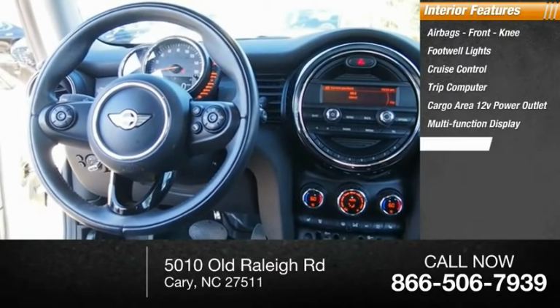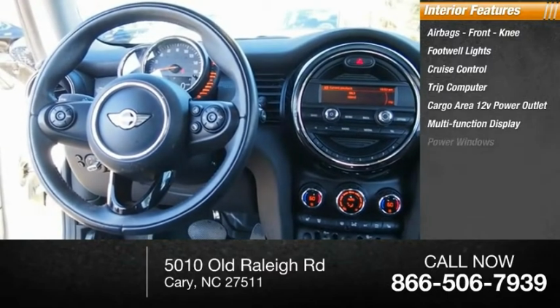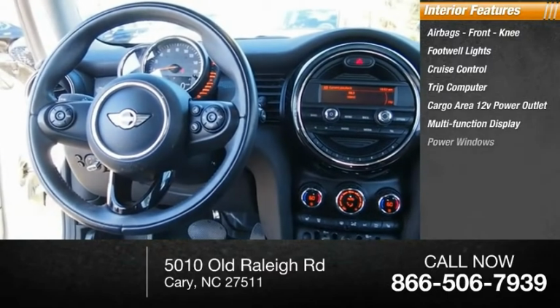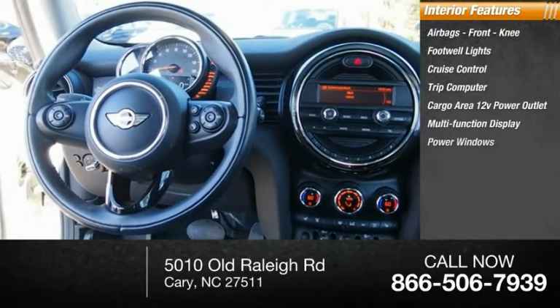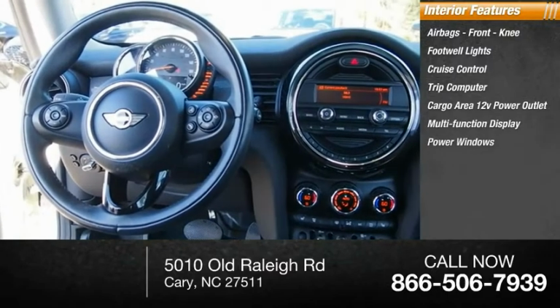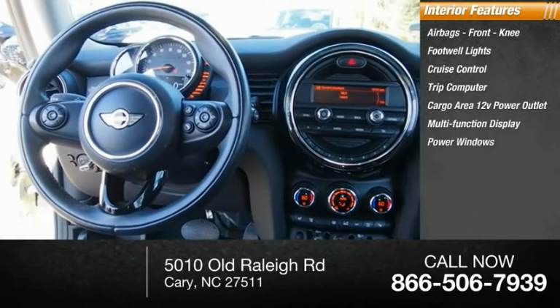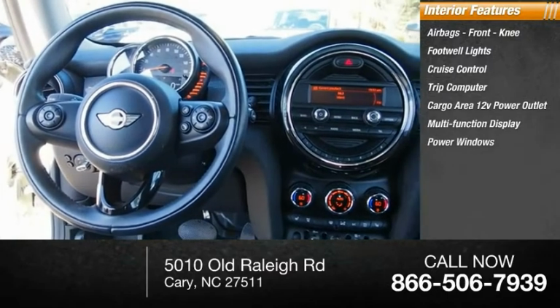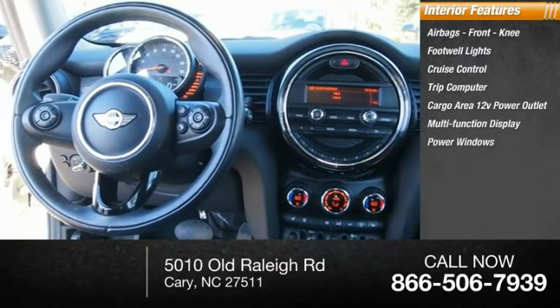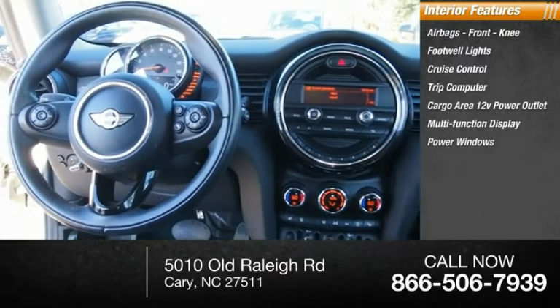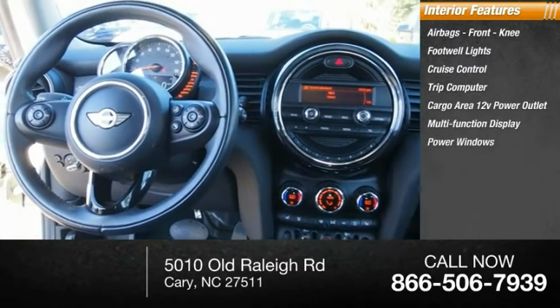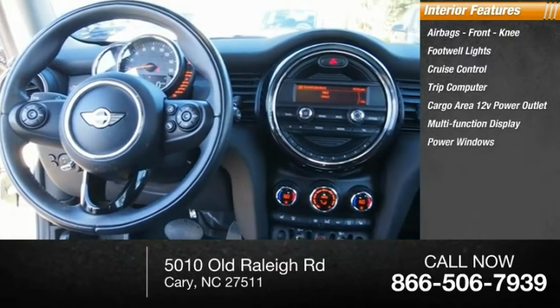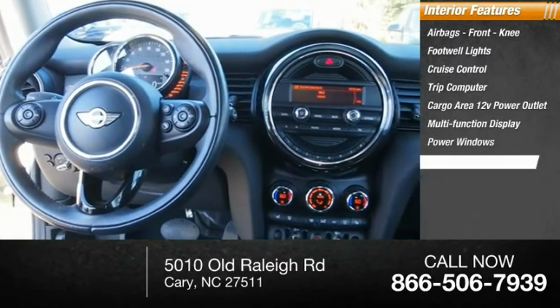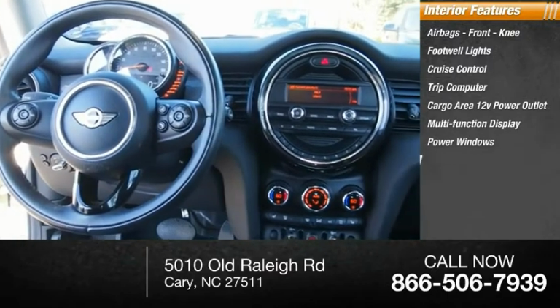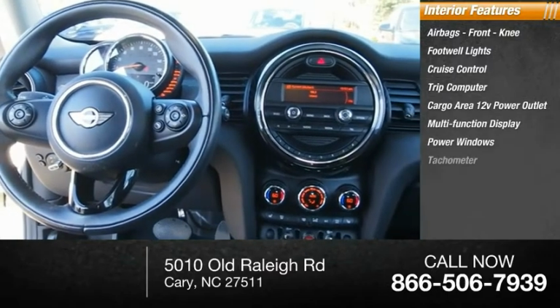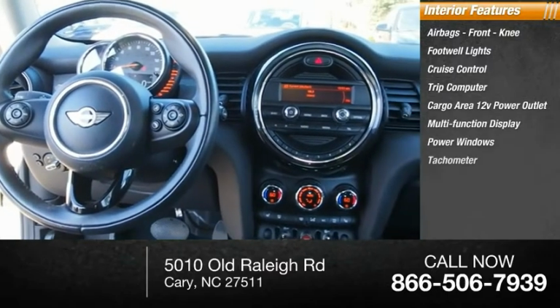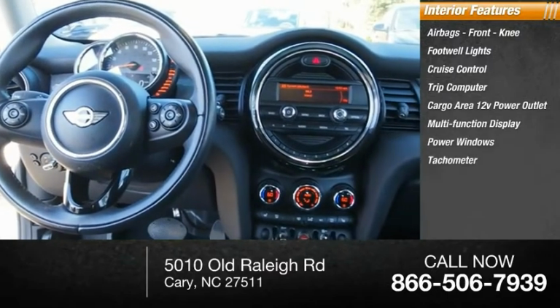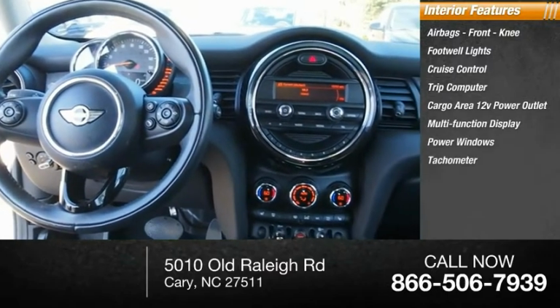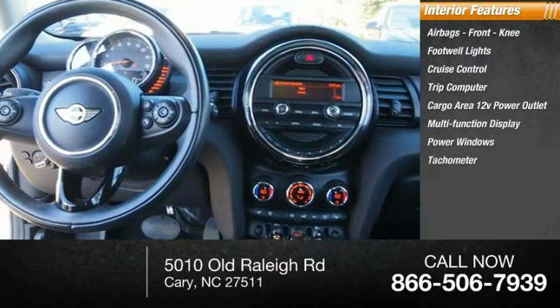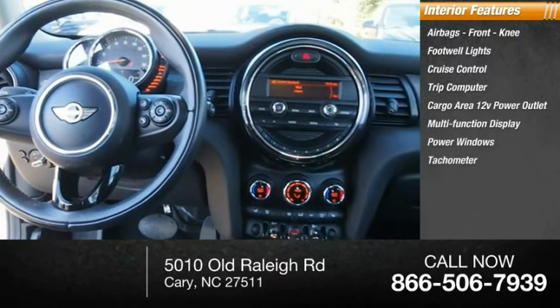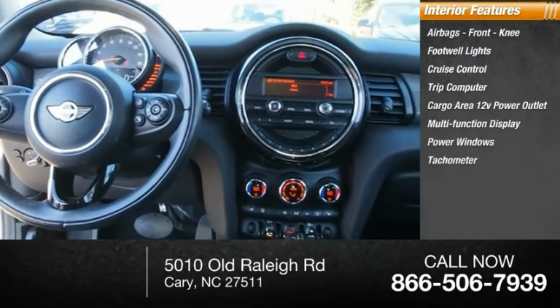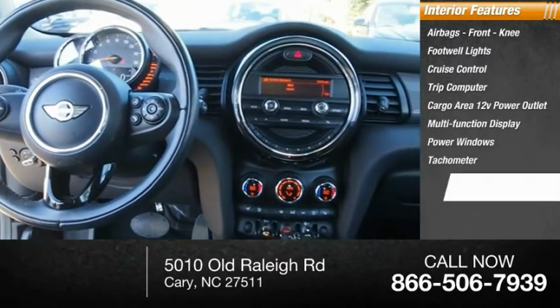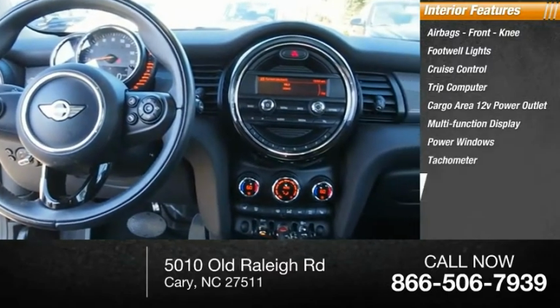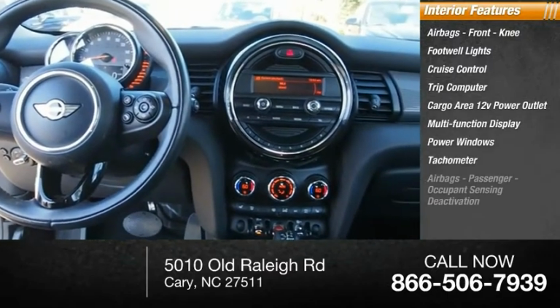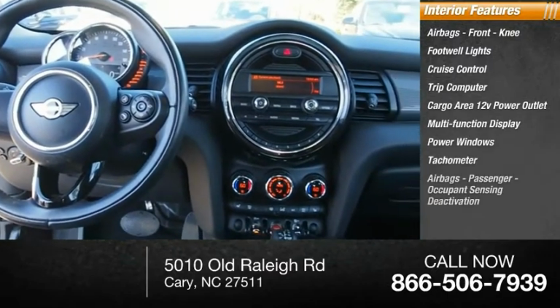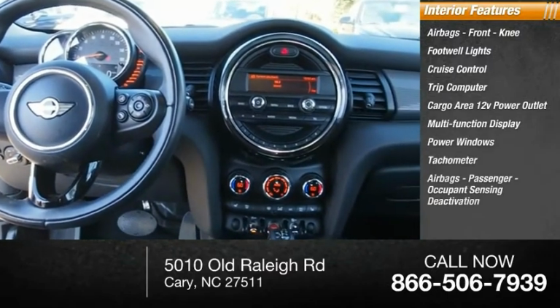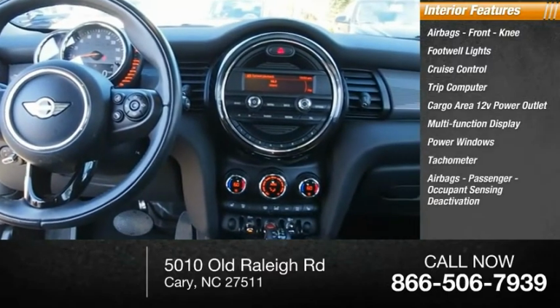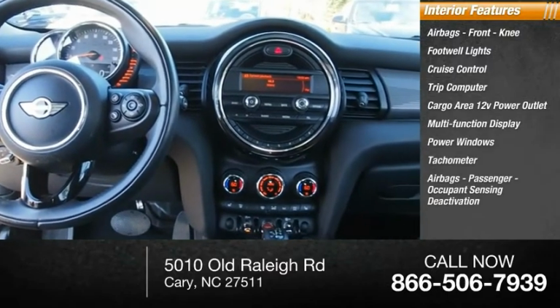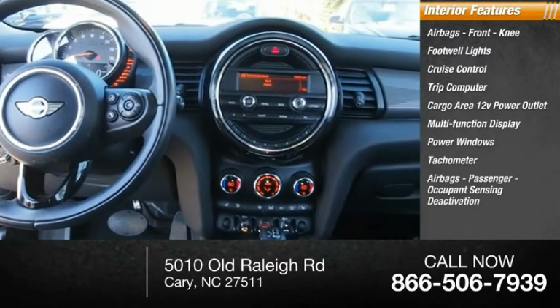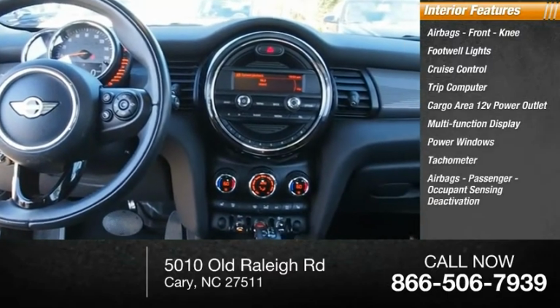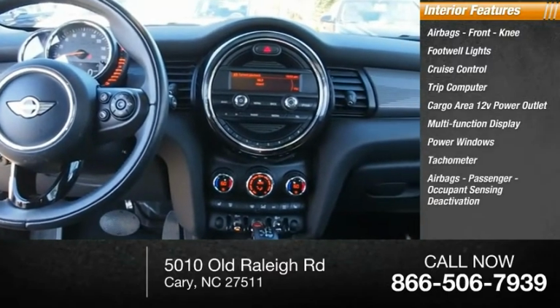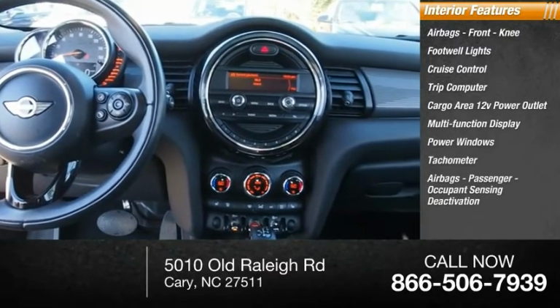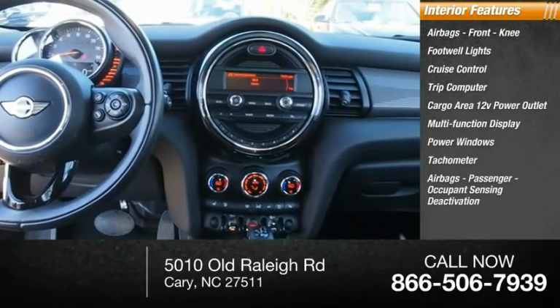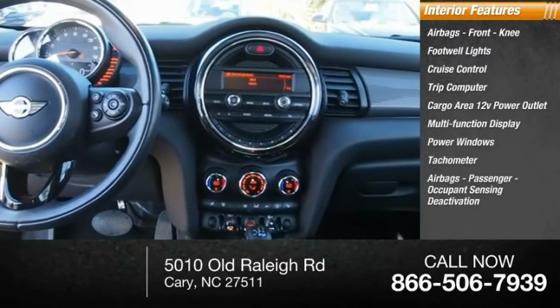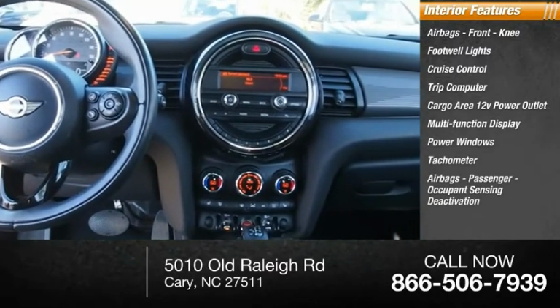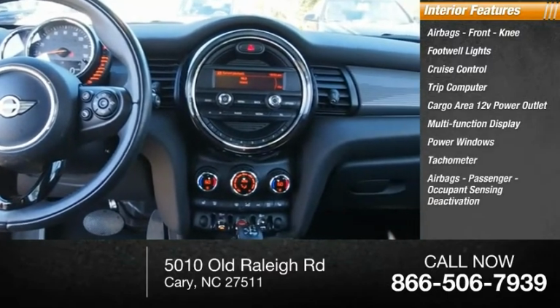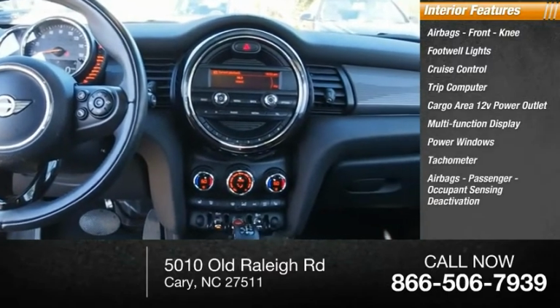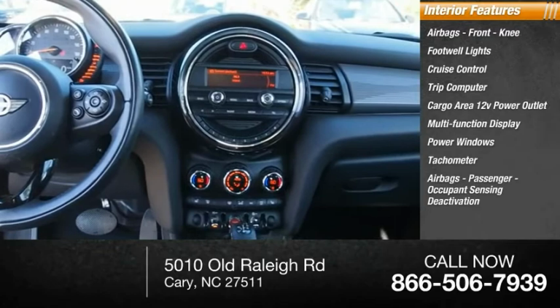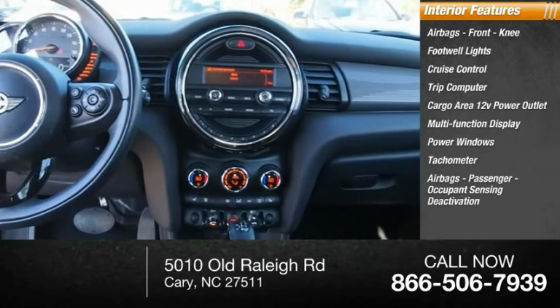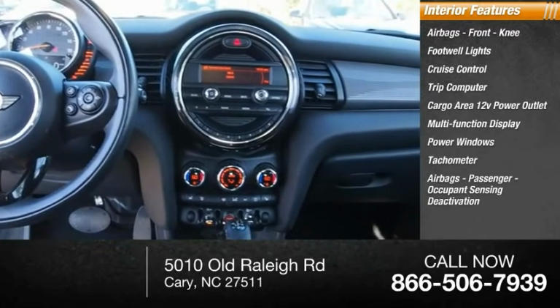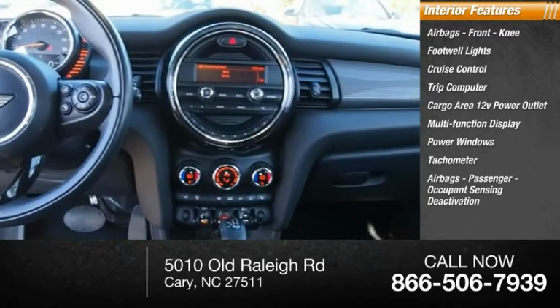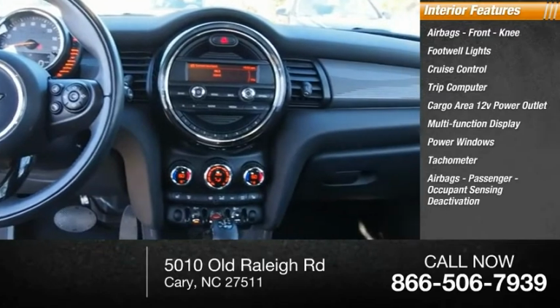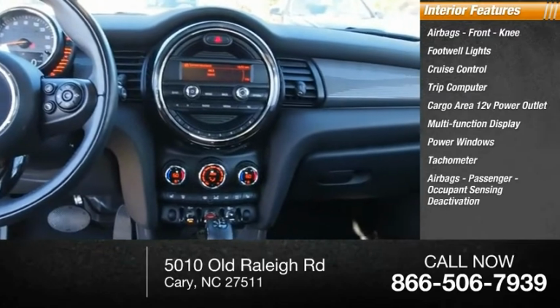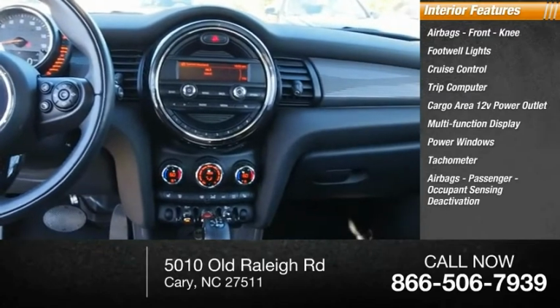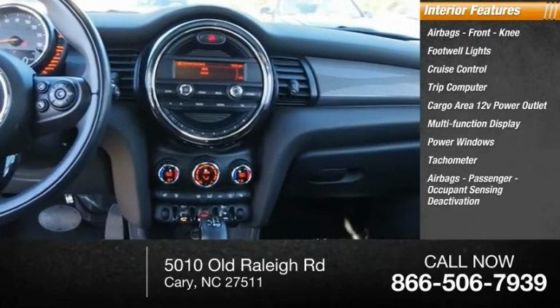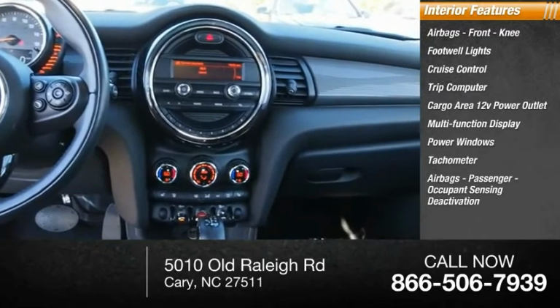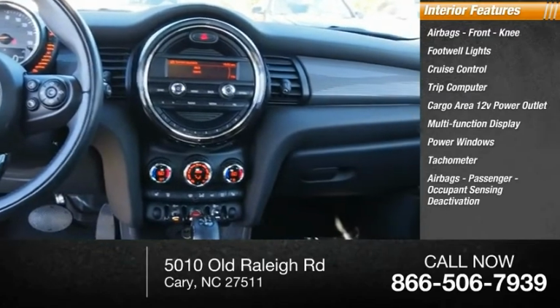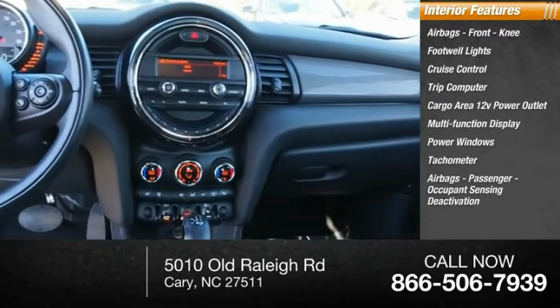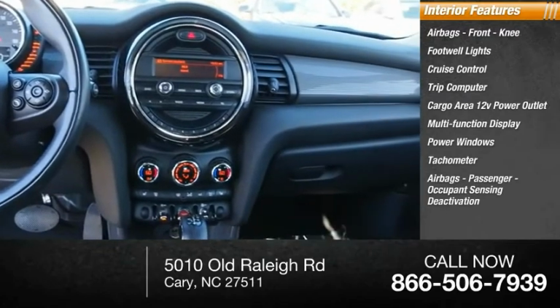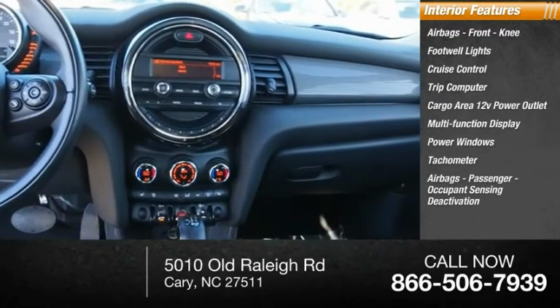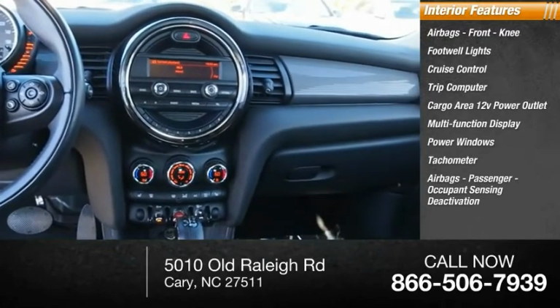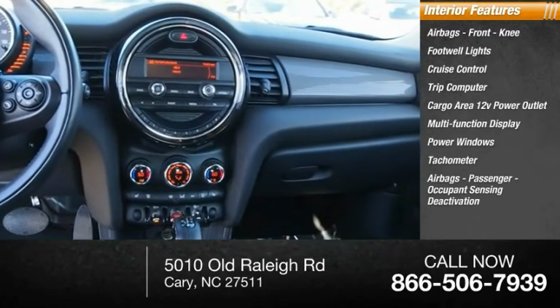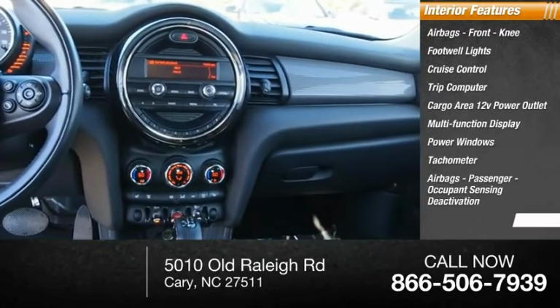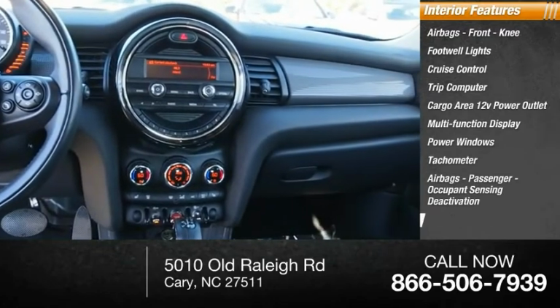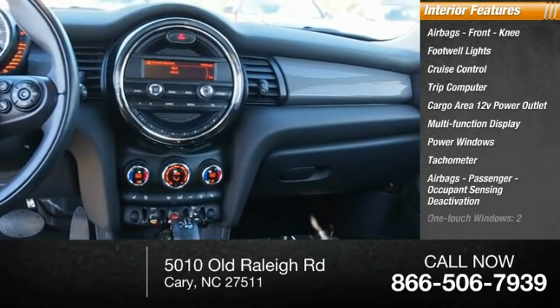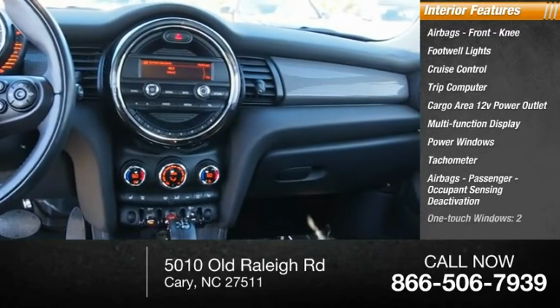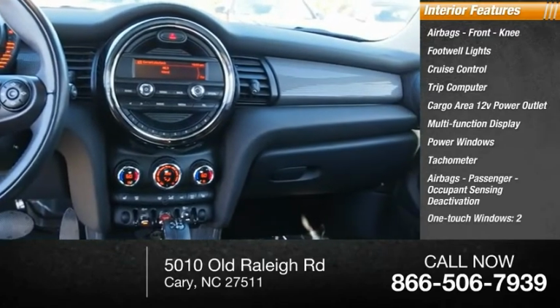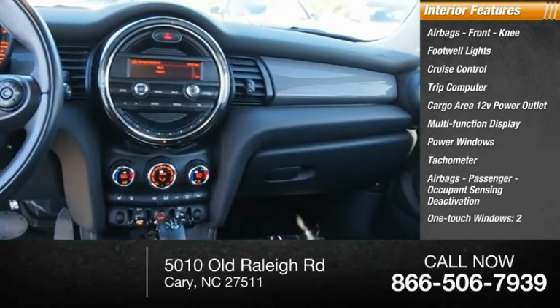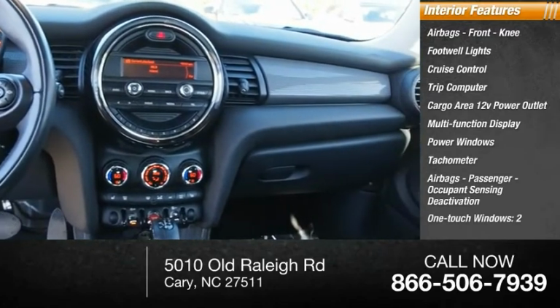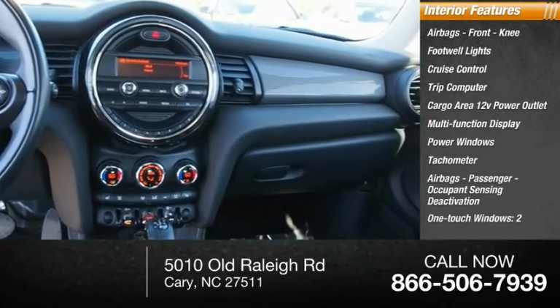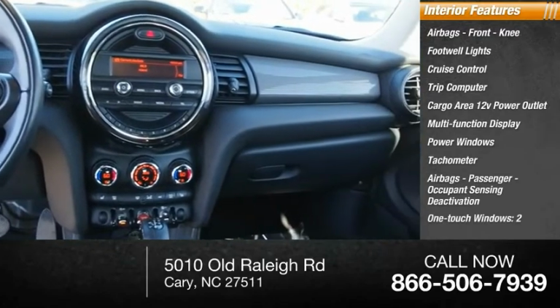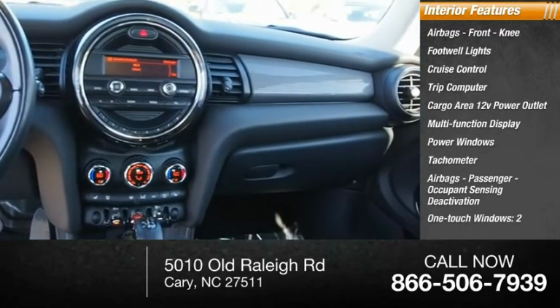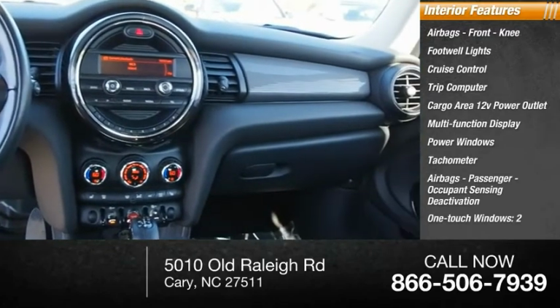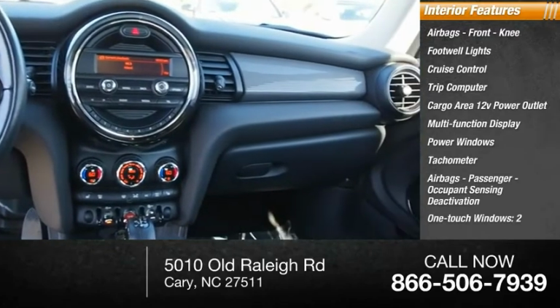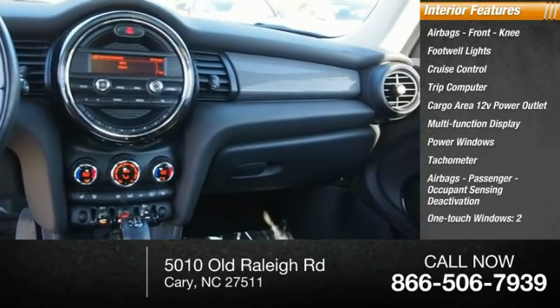Power windows, tachometer, airbags, passenger occupant sensing deactivation, and one-touch windows, two.